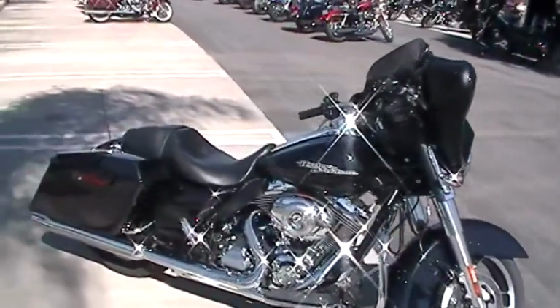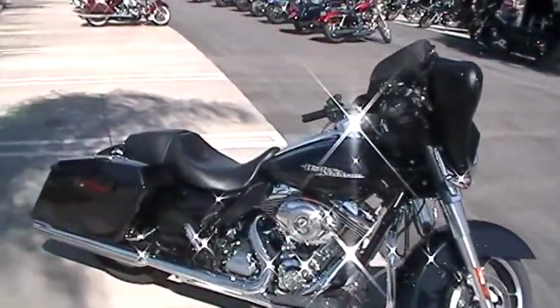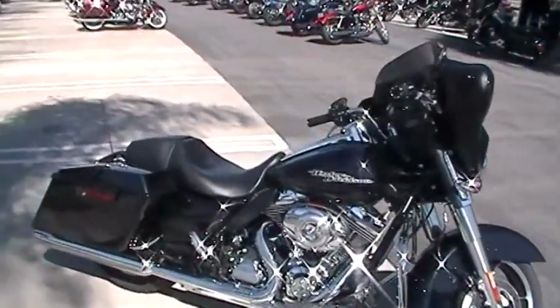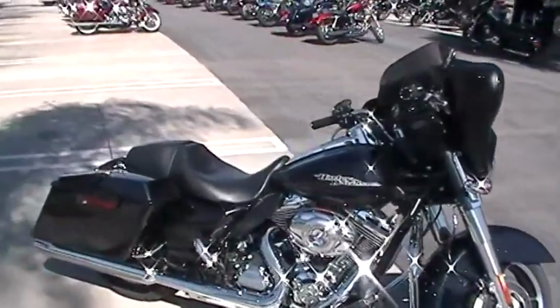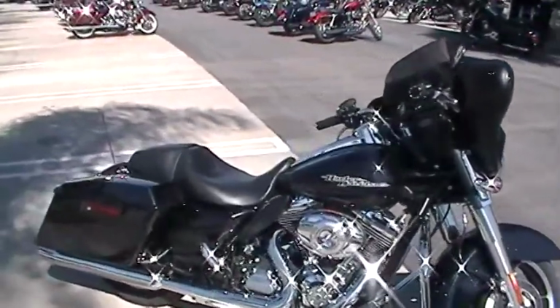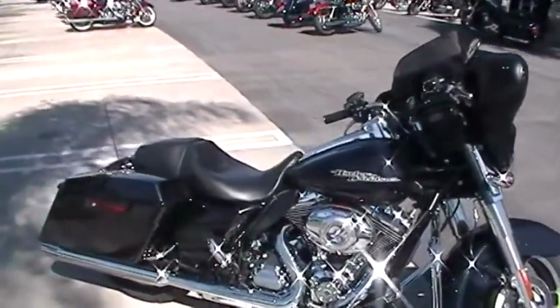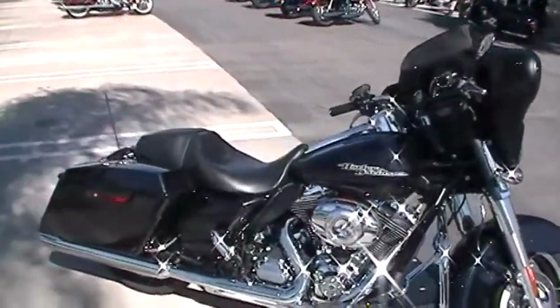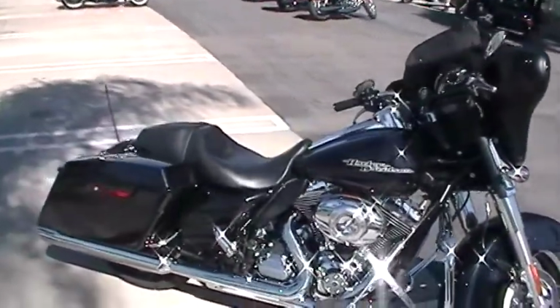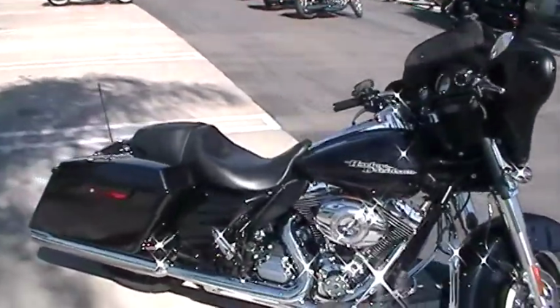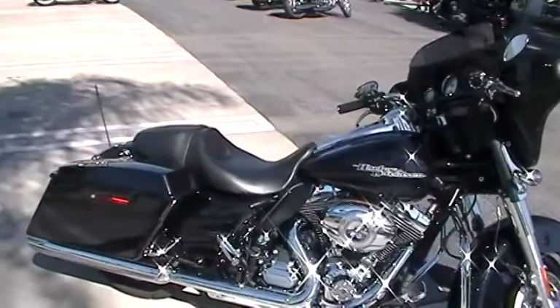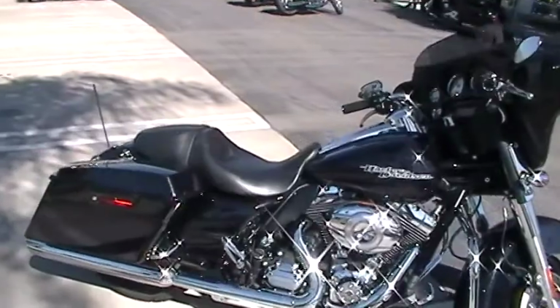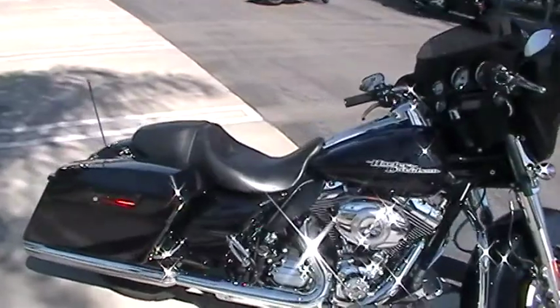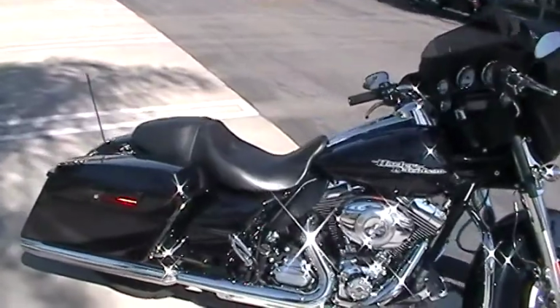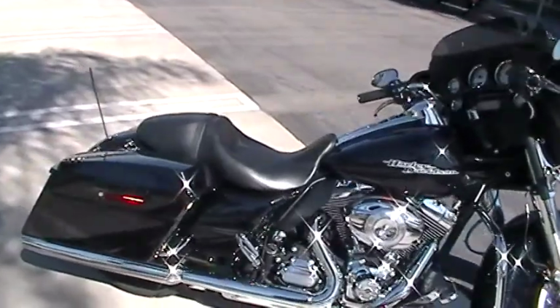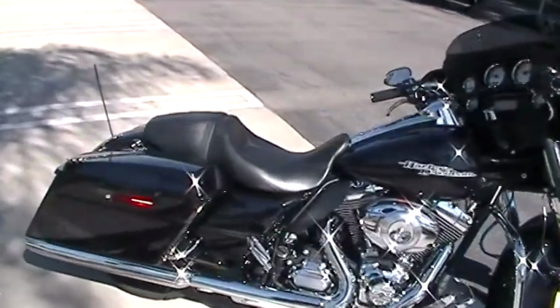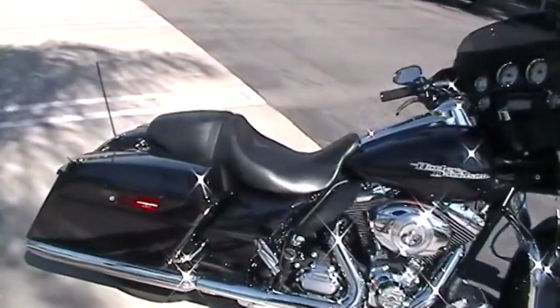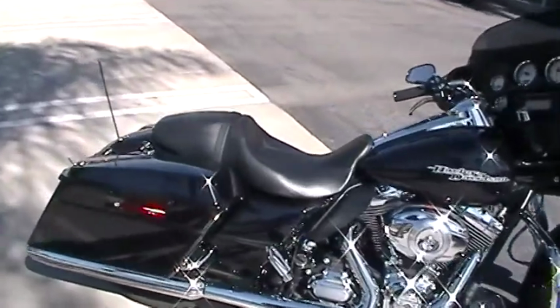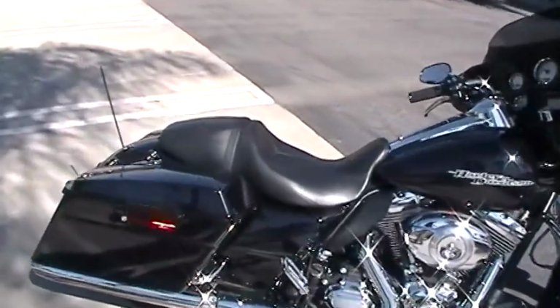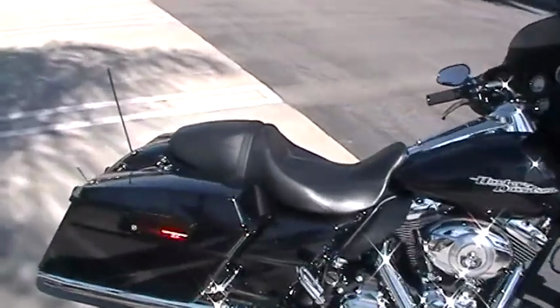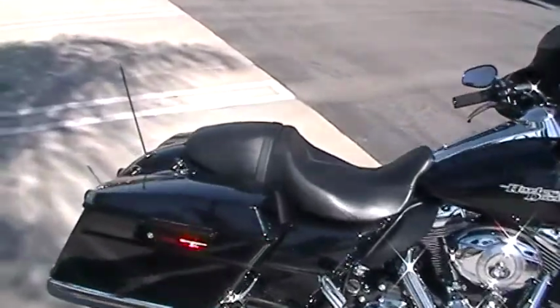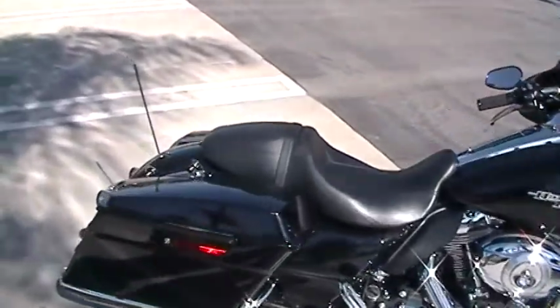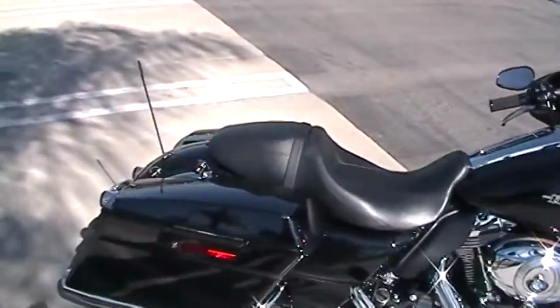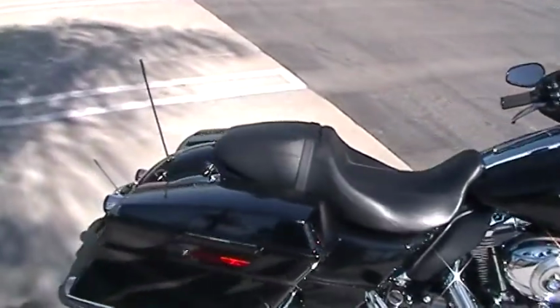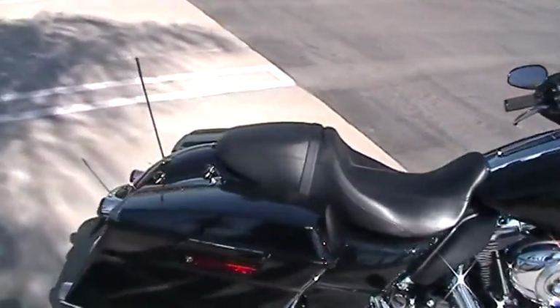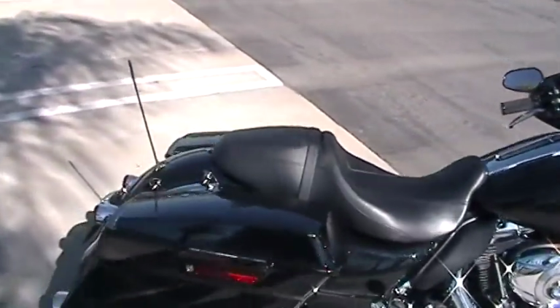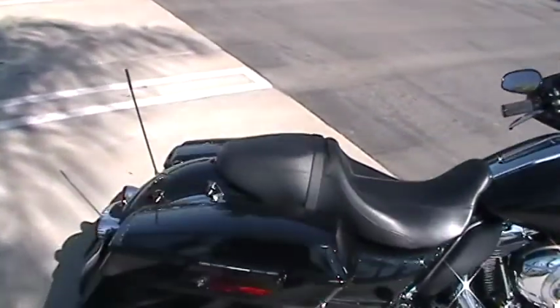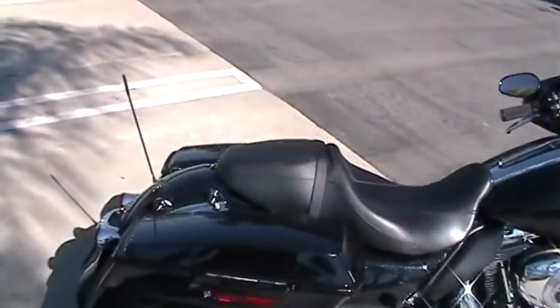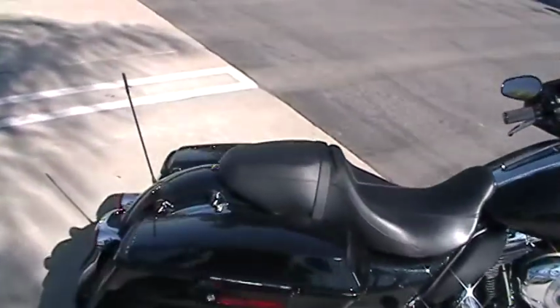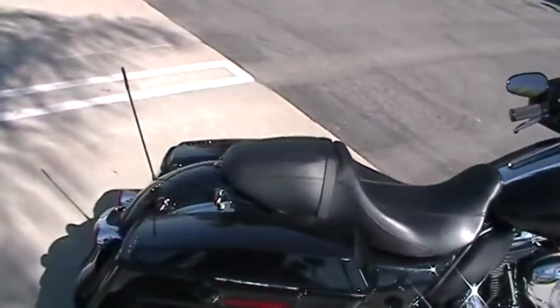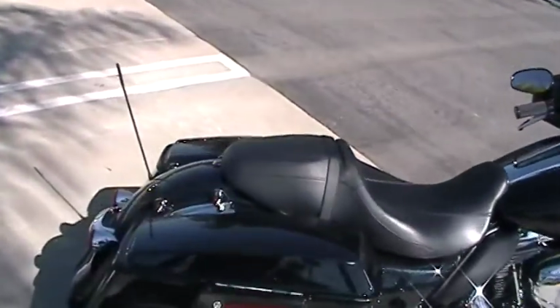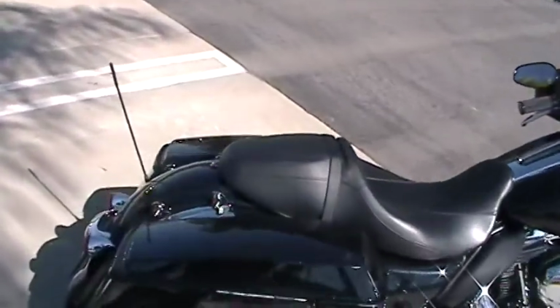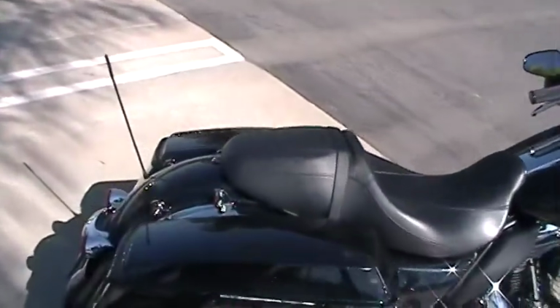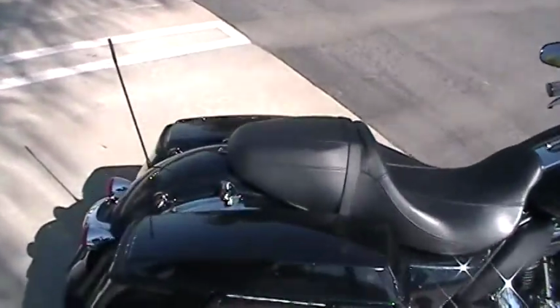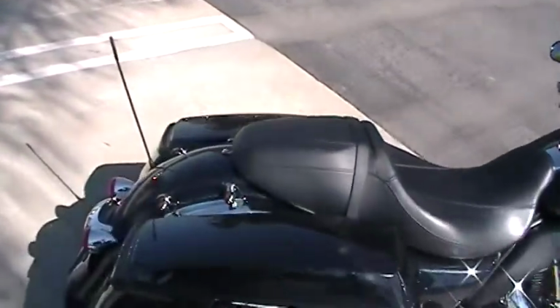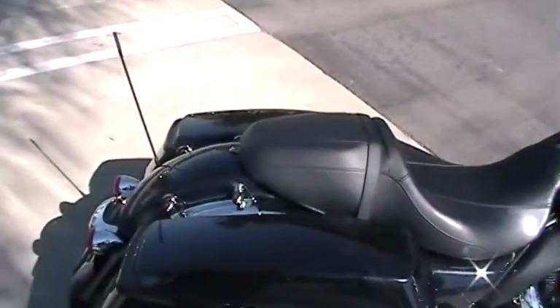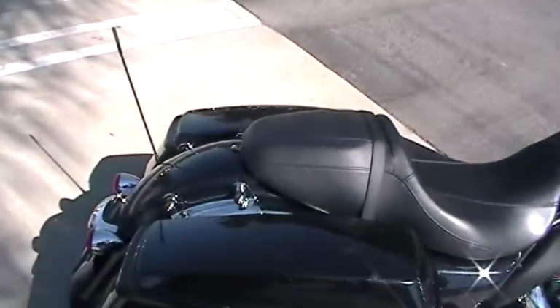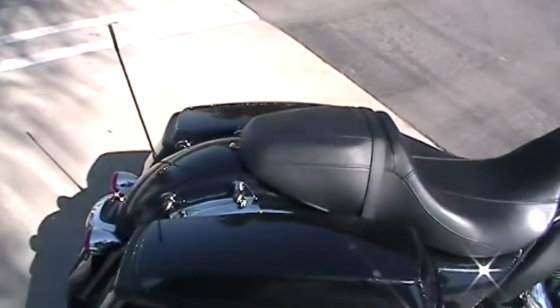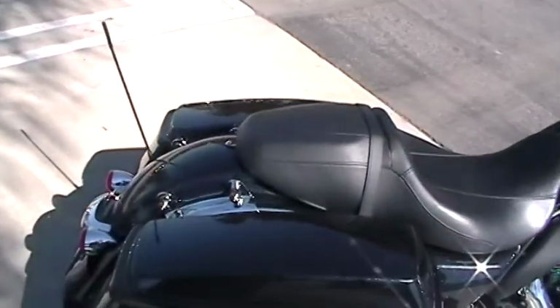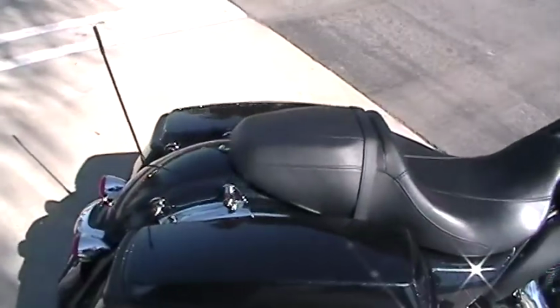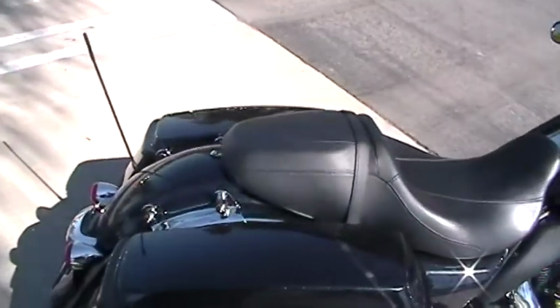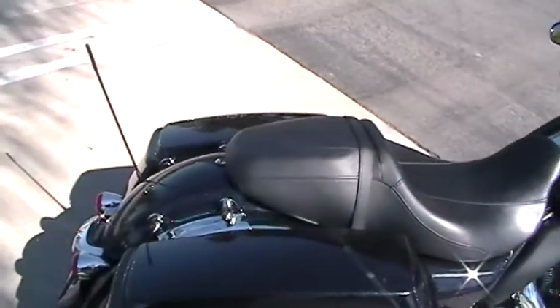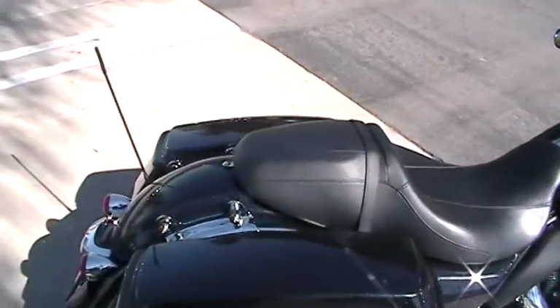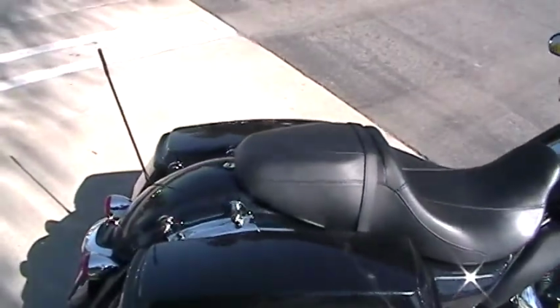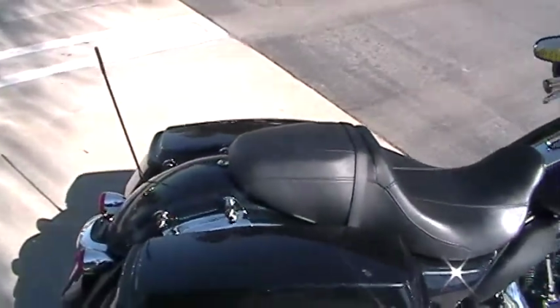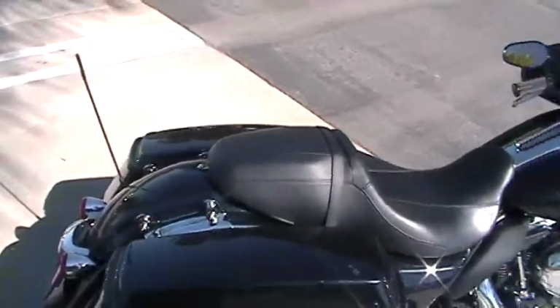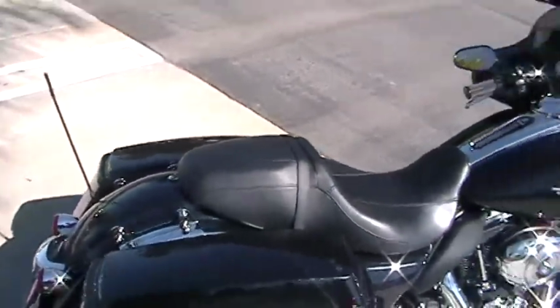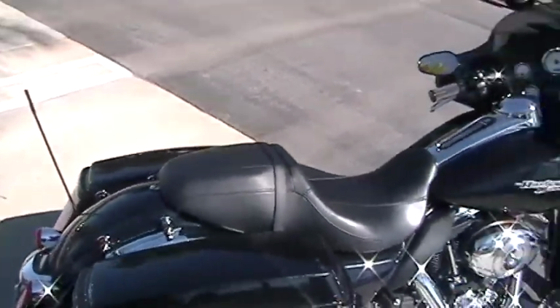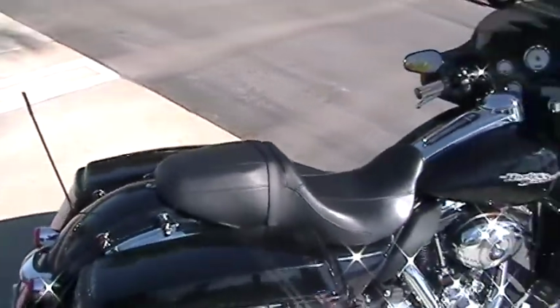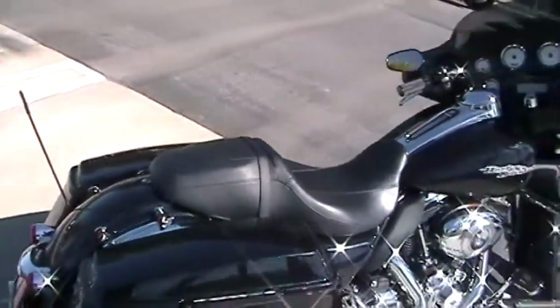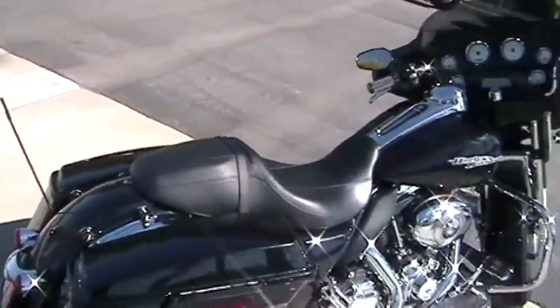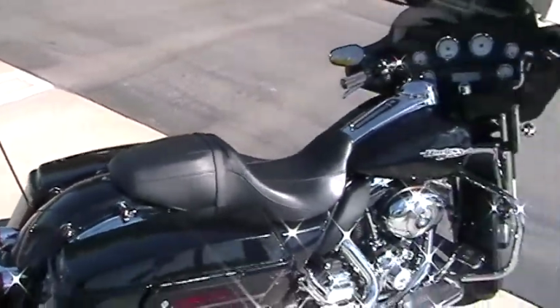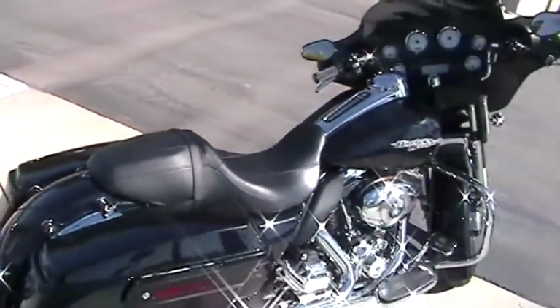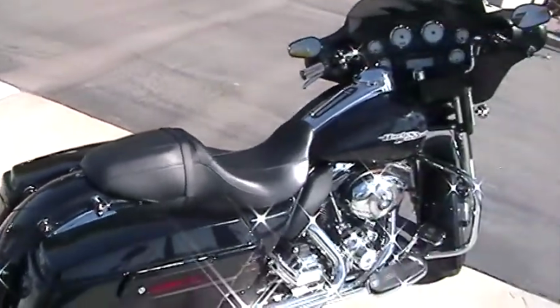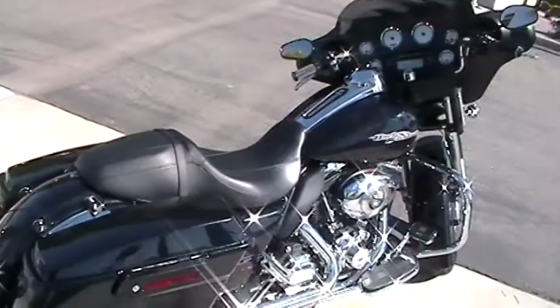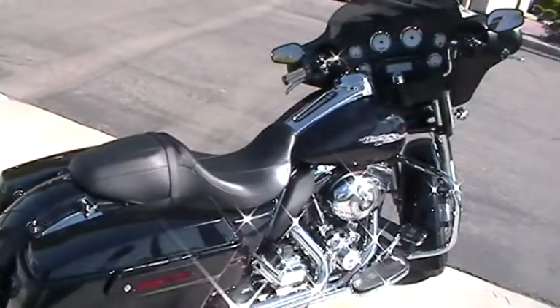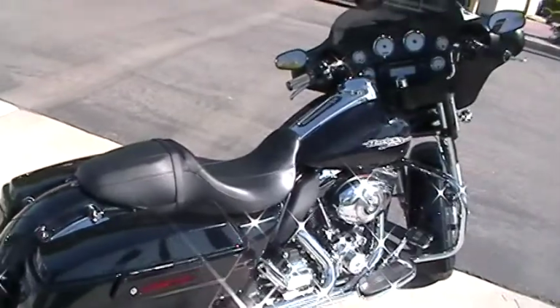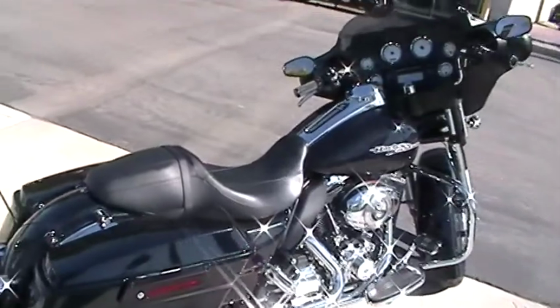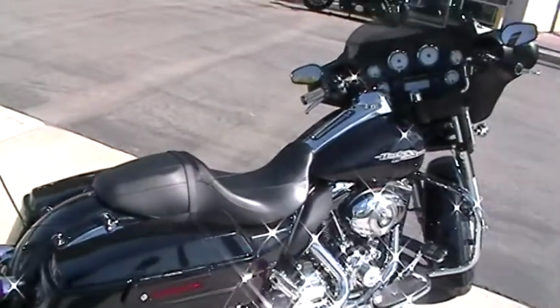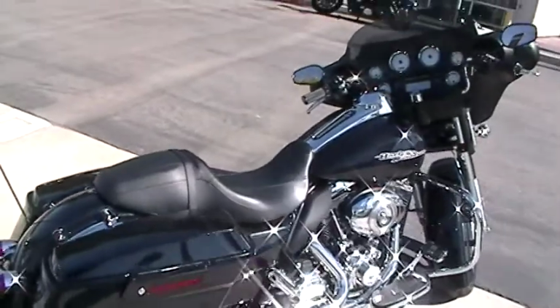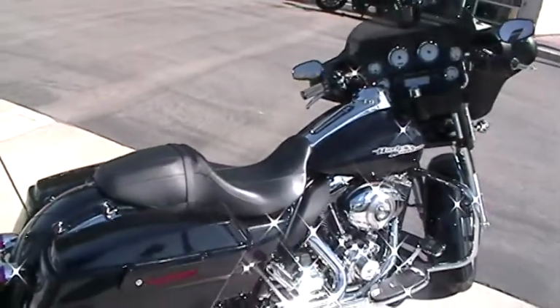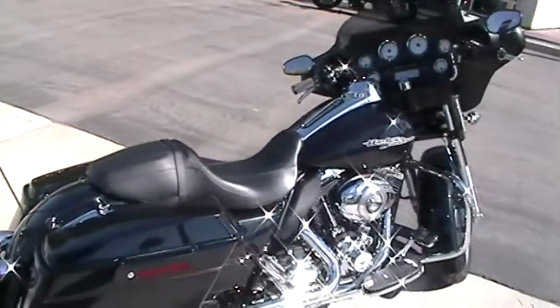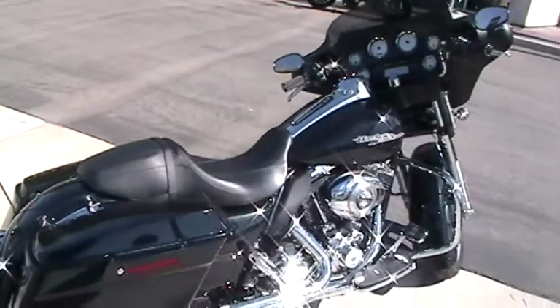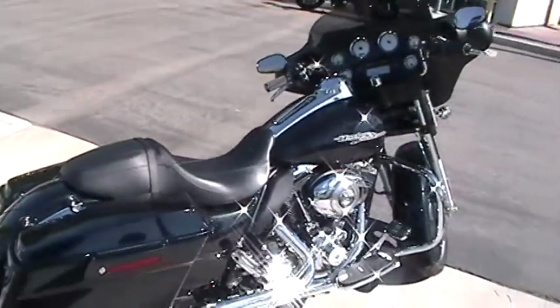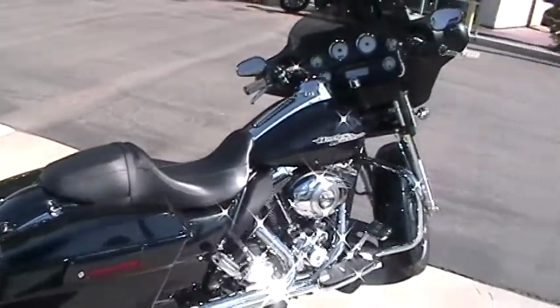It has the docking hardware — the four-point docking hardware — for your sissy bar and a rack, wherever you want to do that.